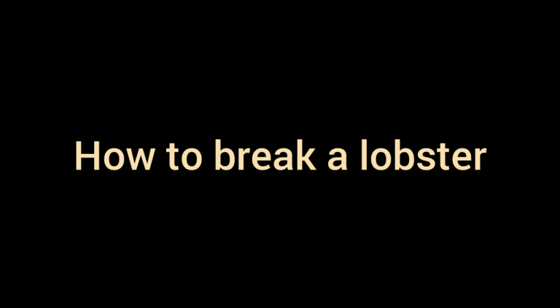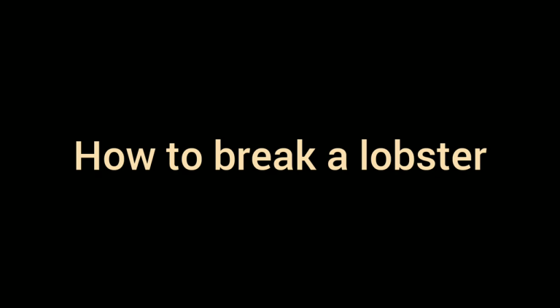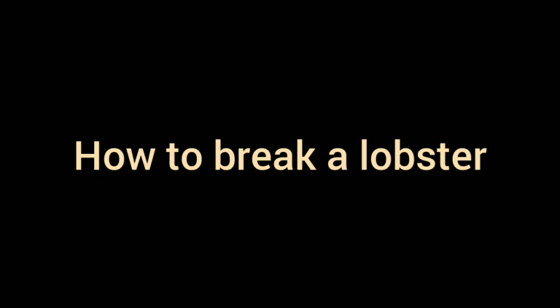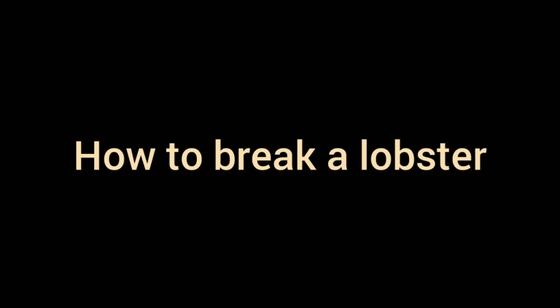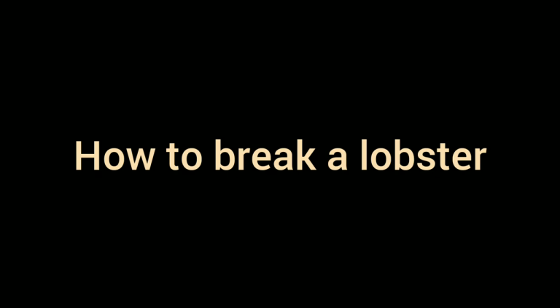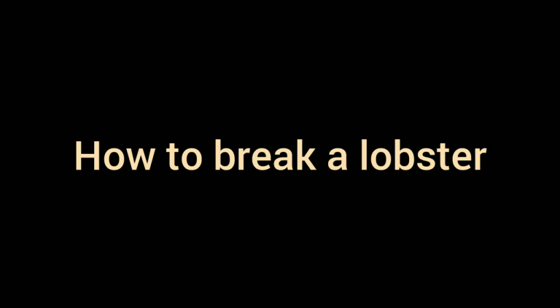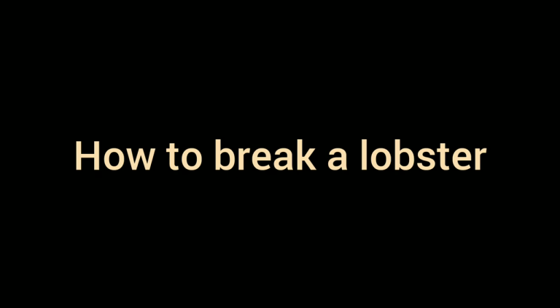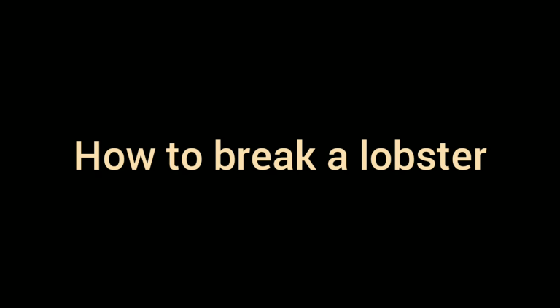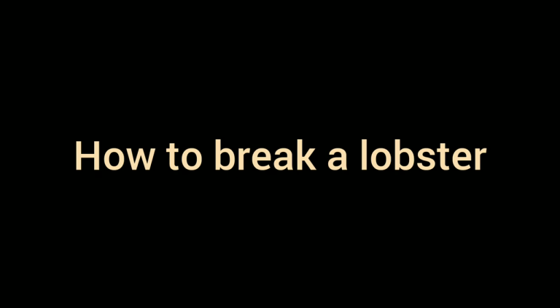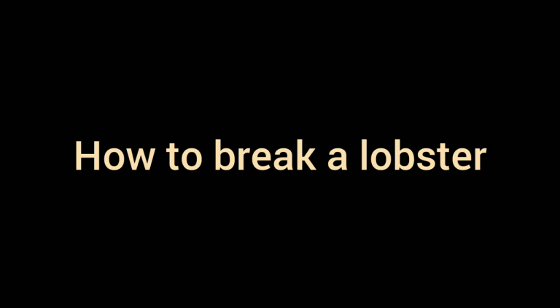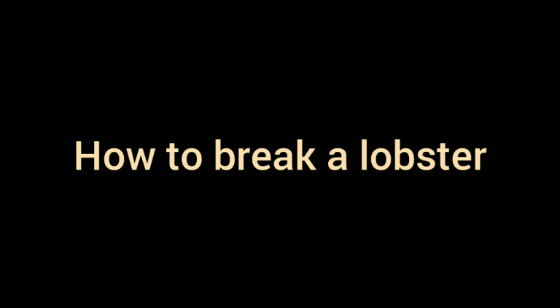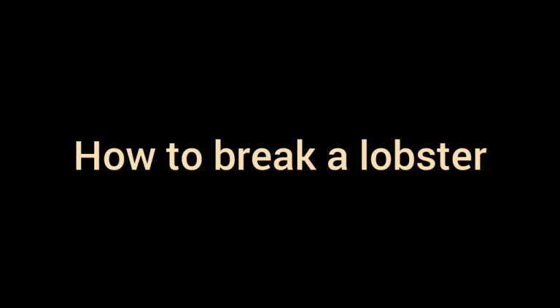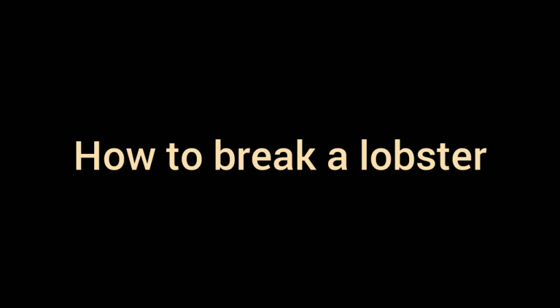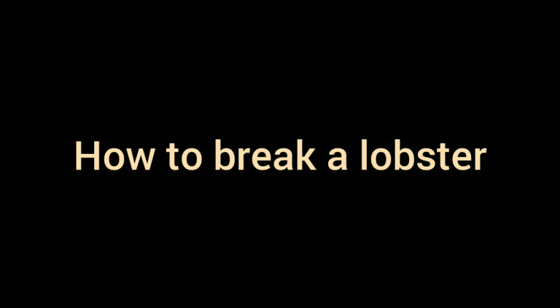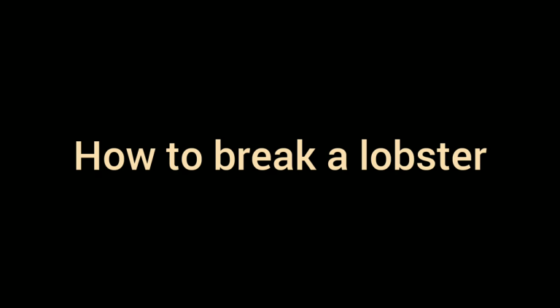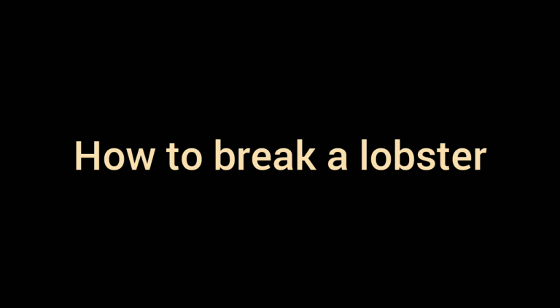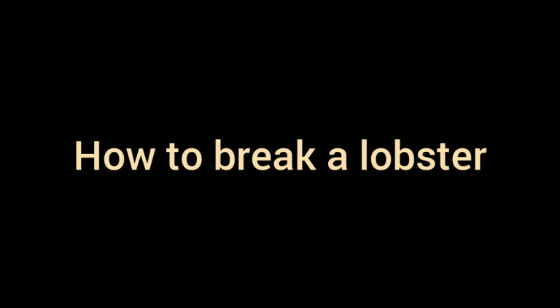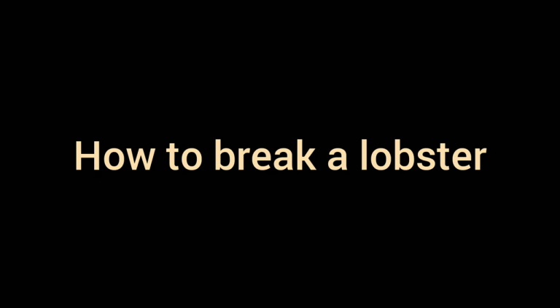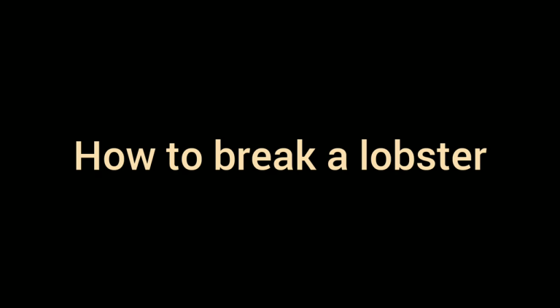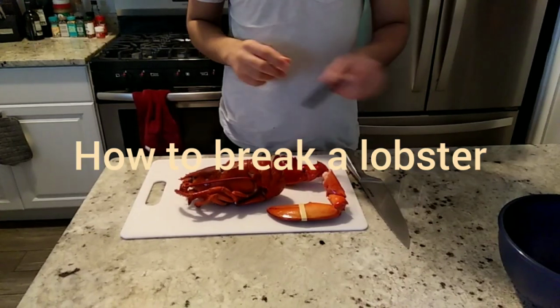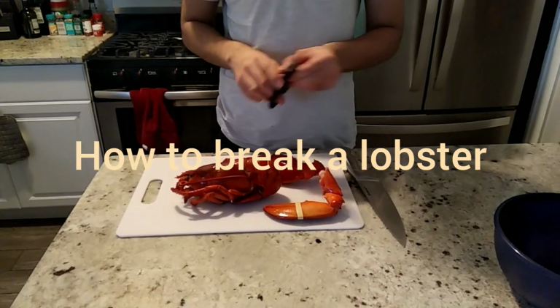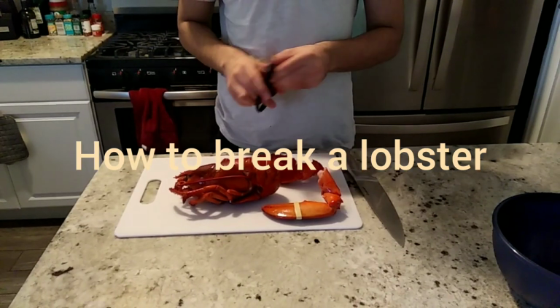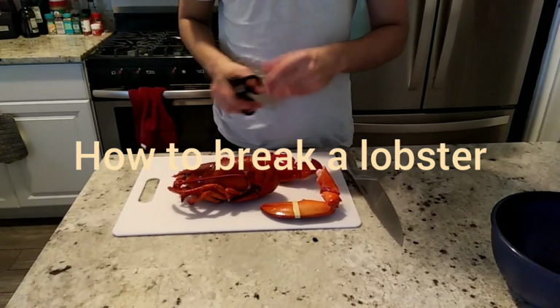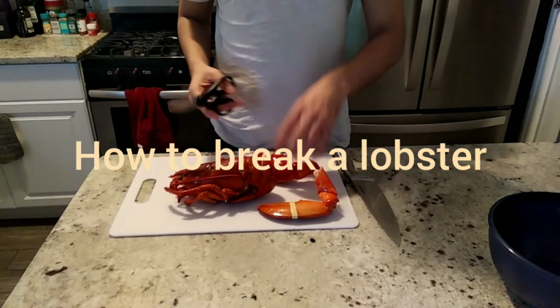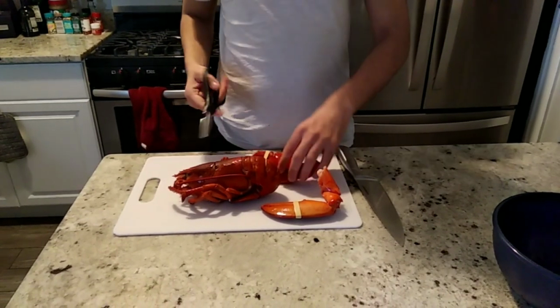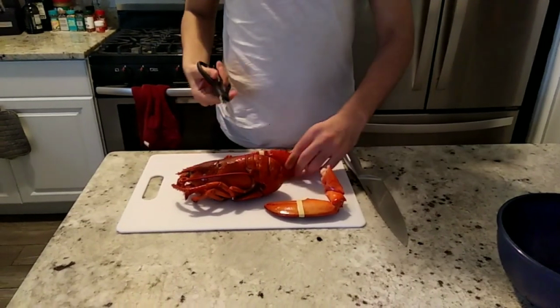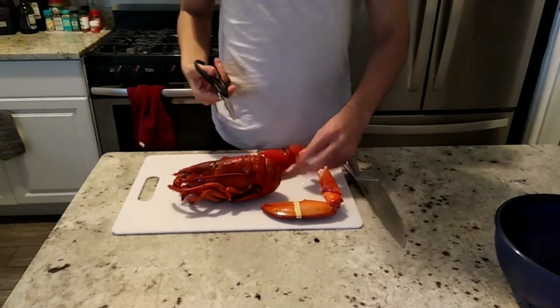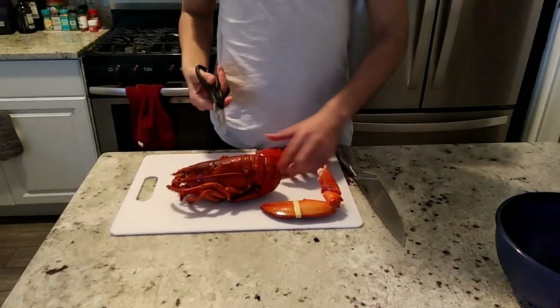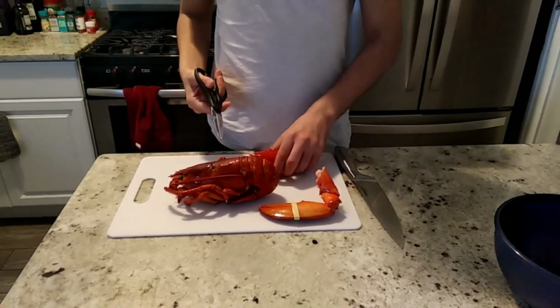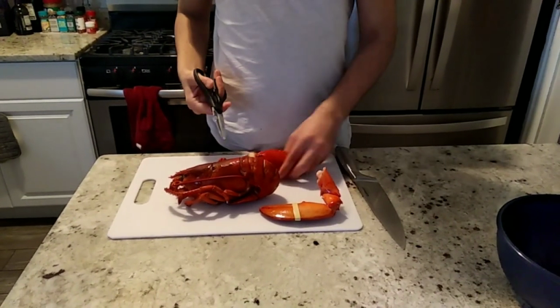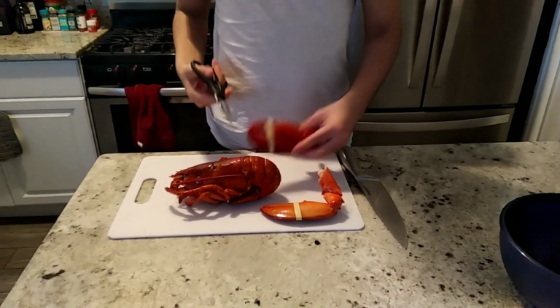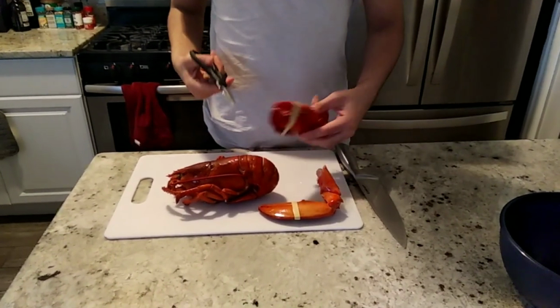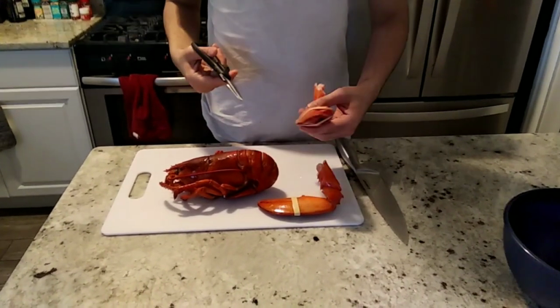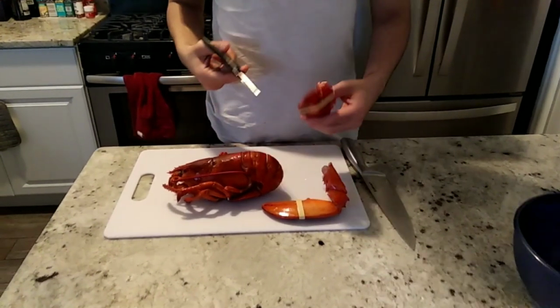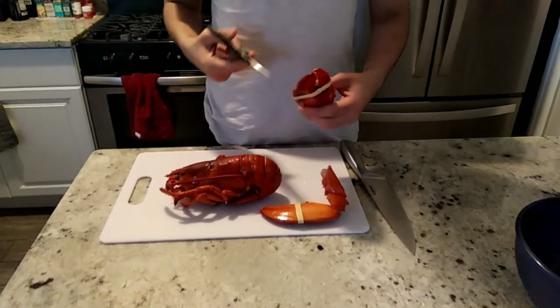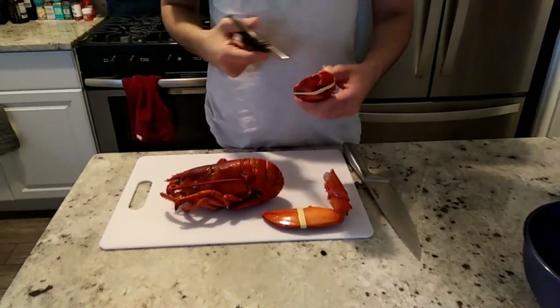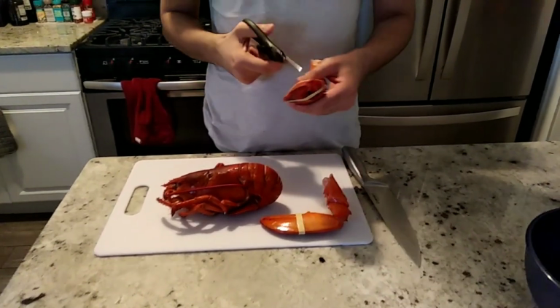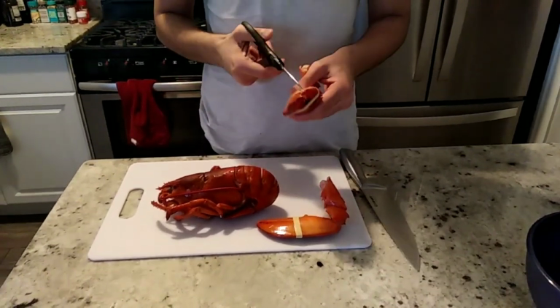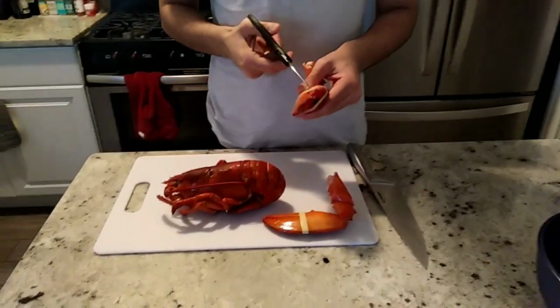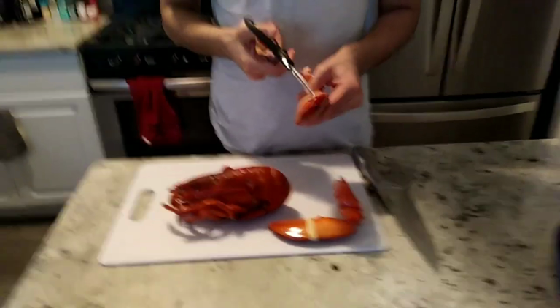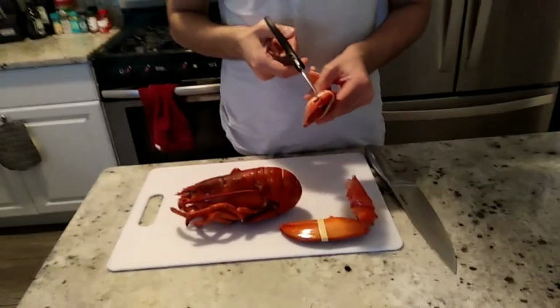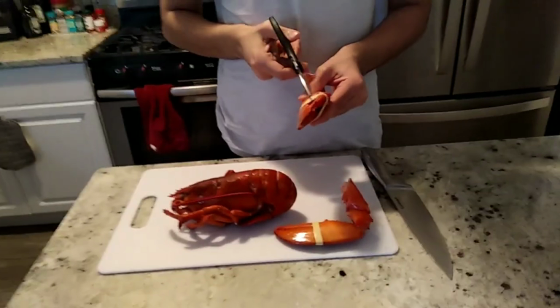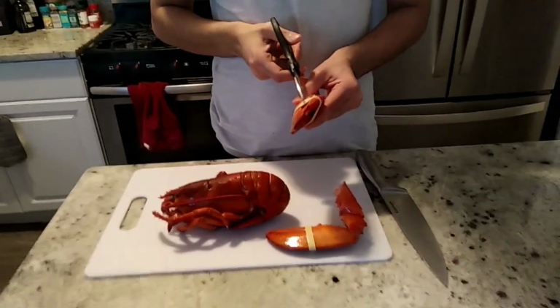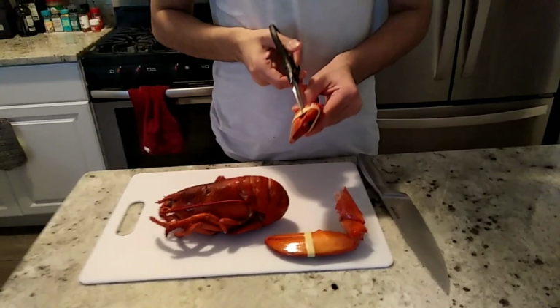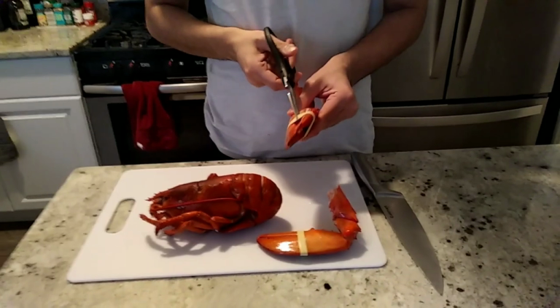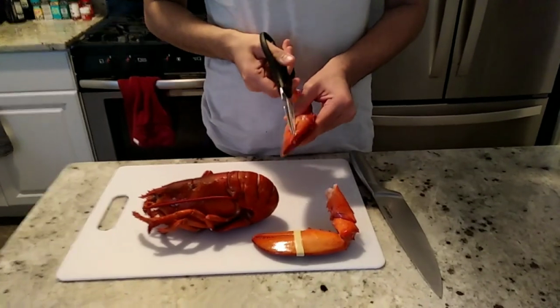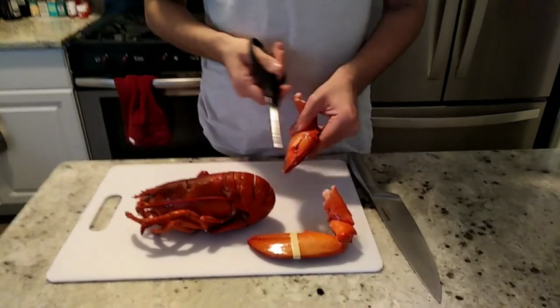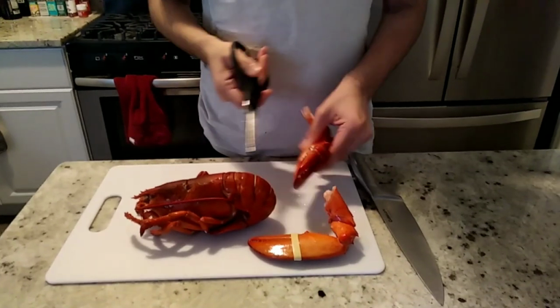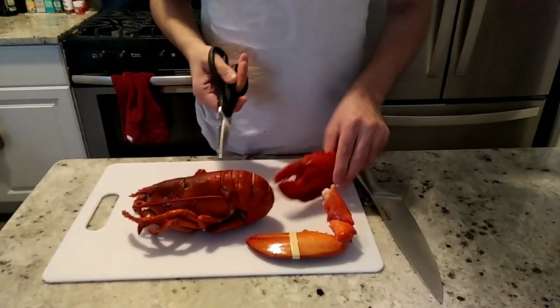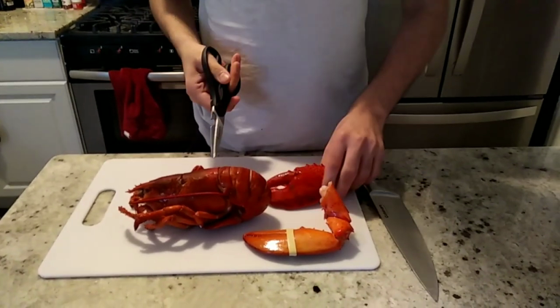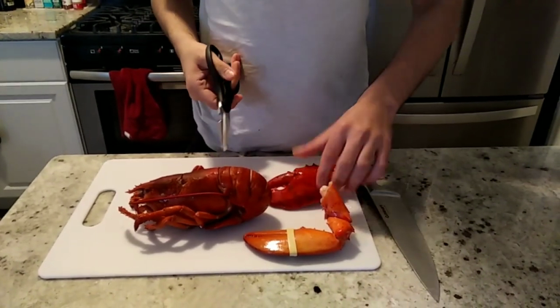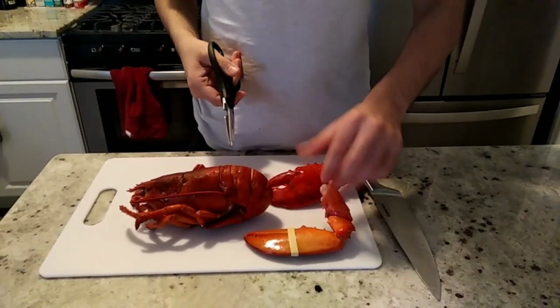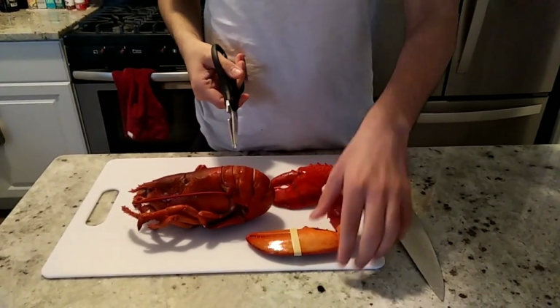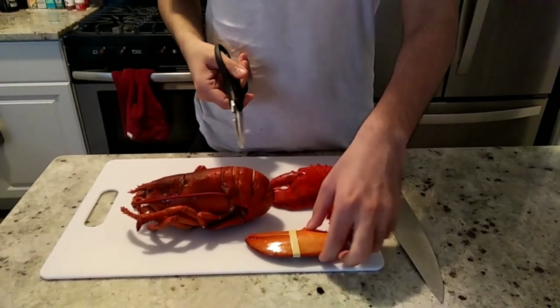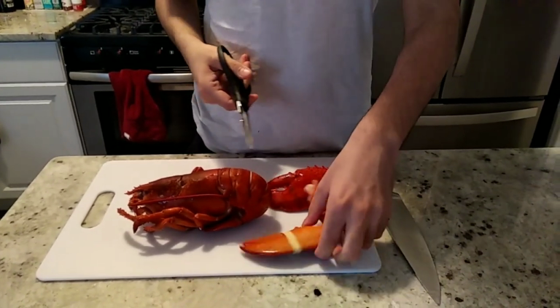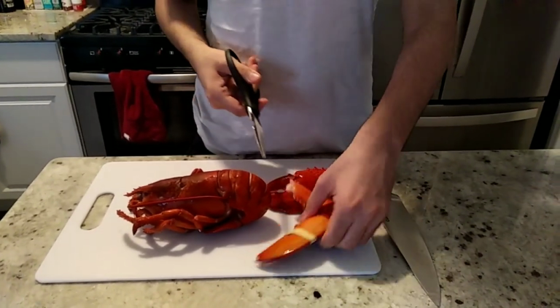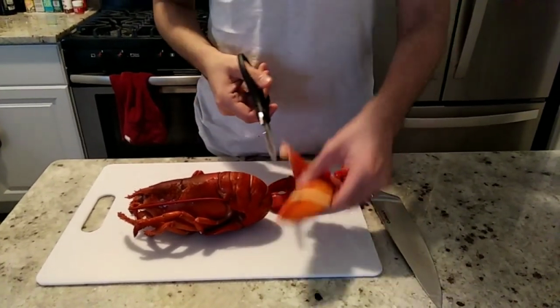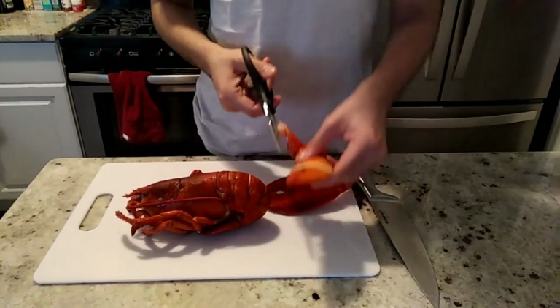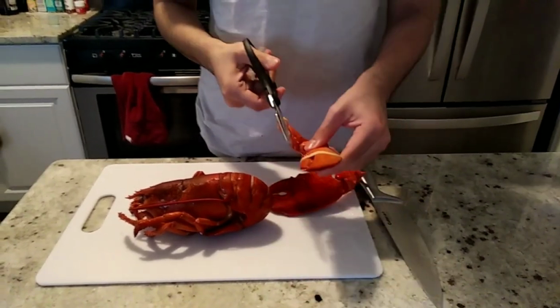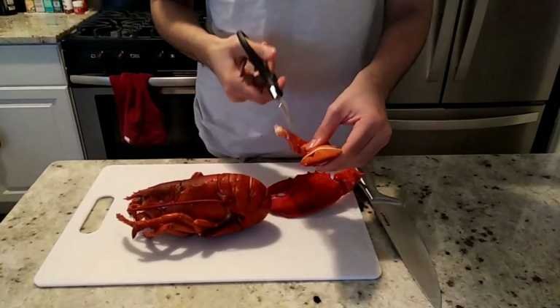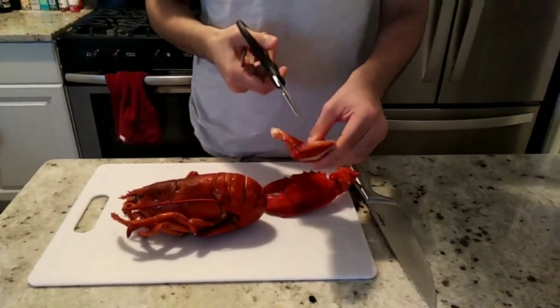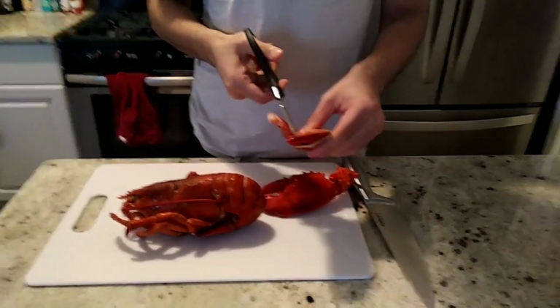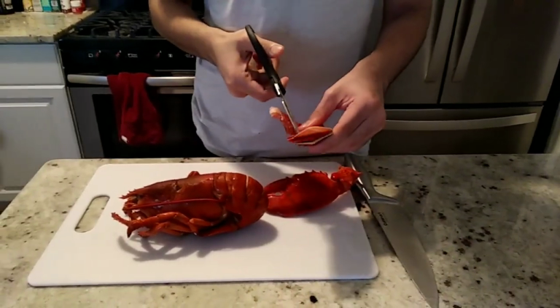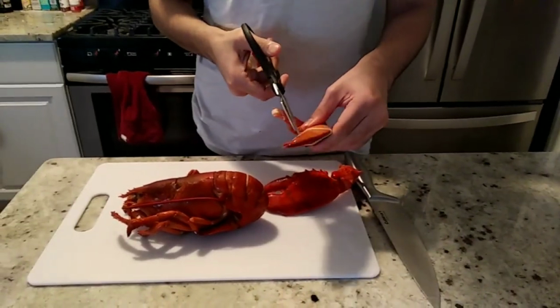Today we're gonna break a lobster. First of all, we start with the claws. Carefully take off the rubber bands.